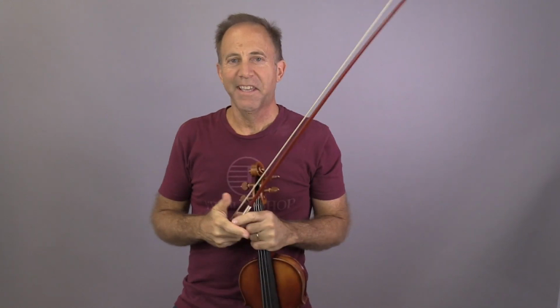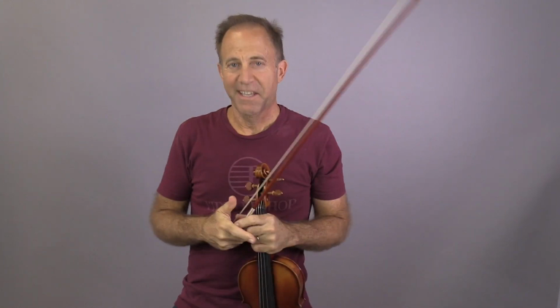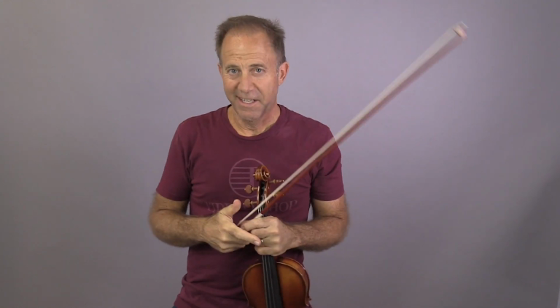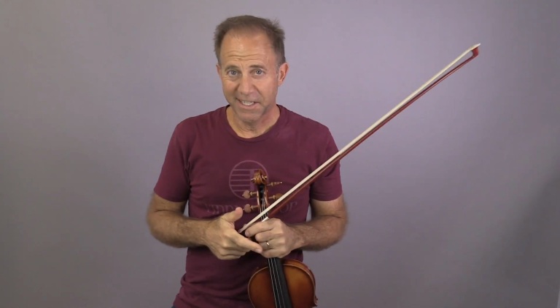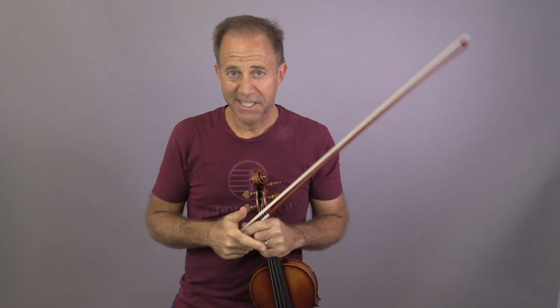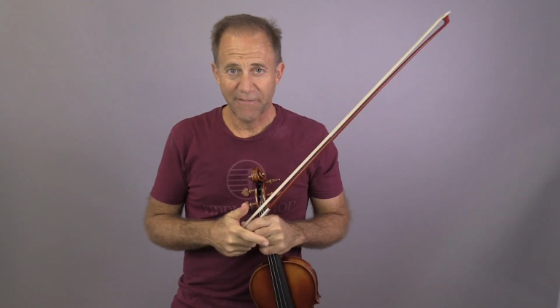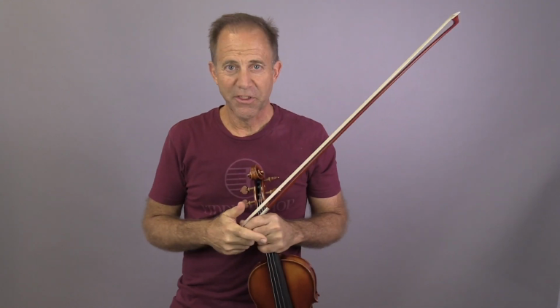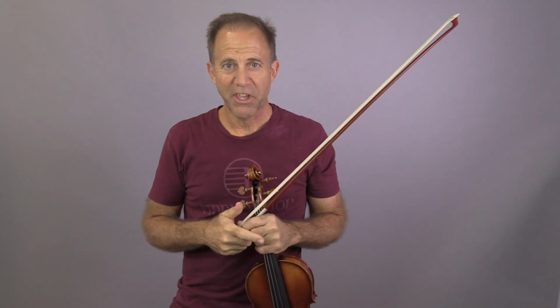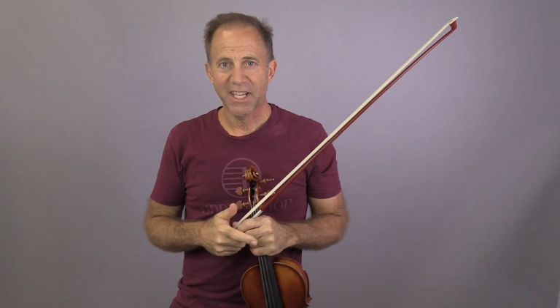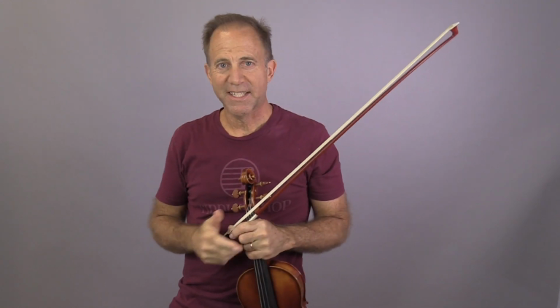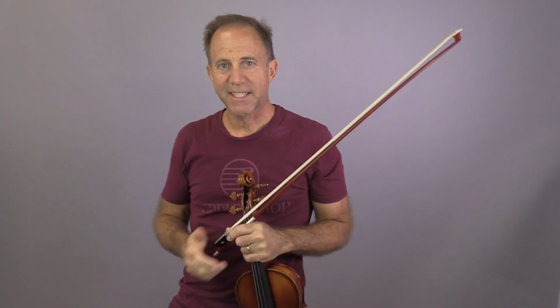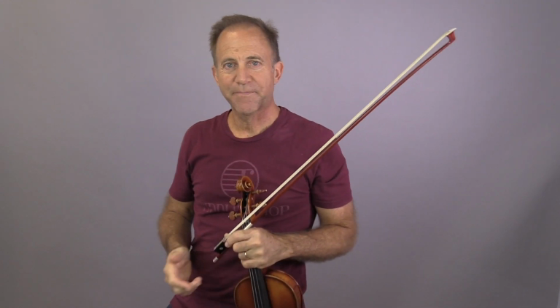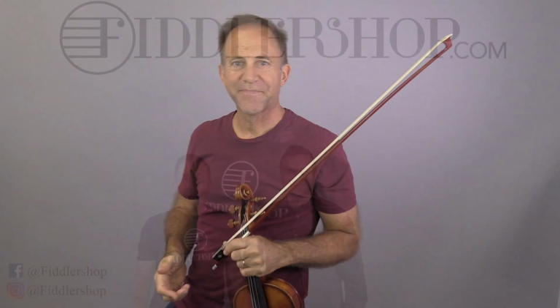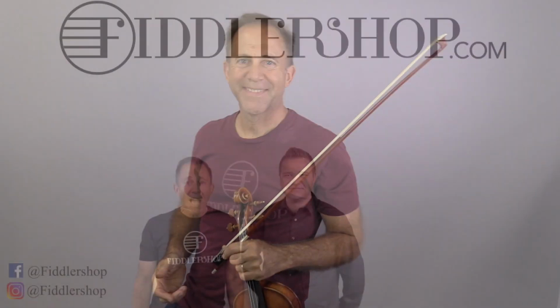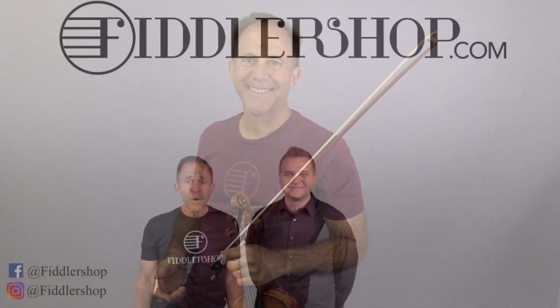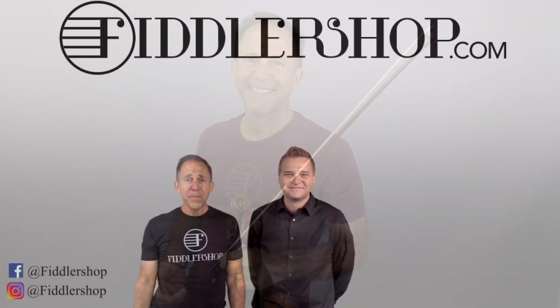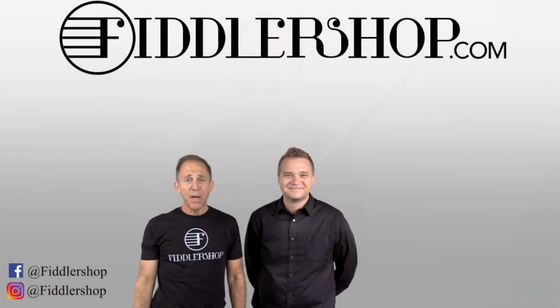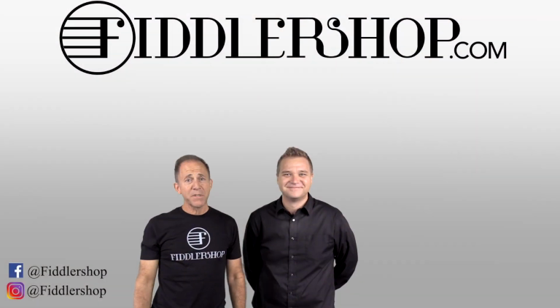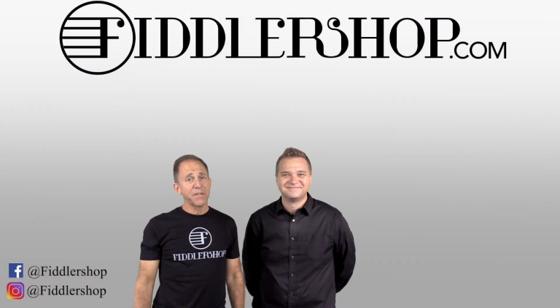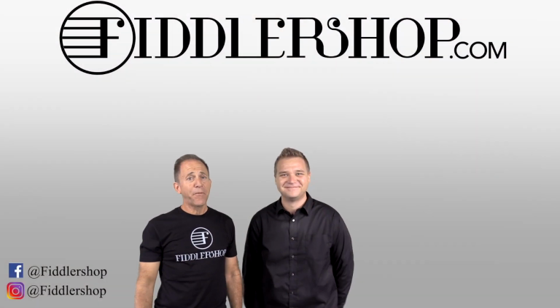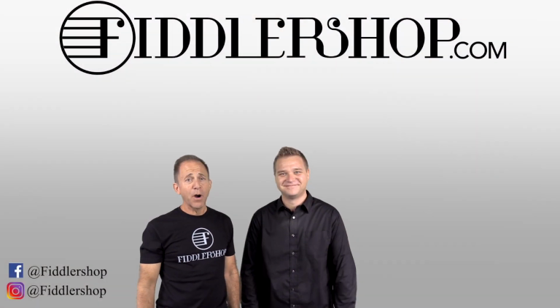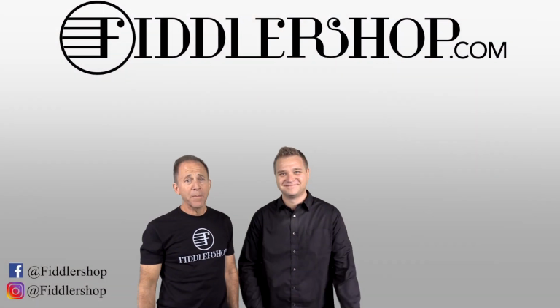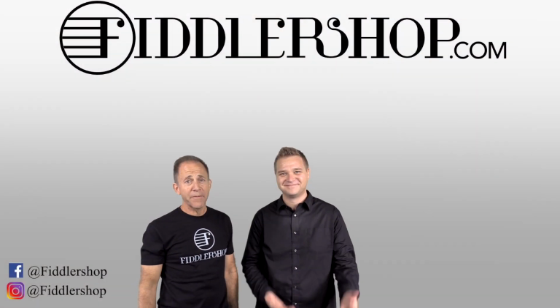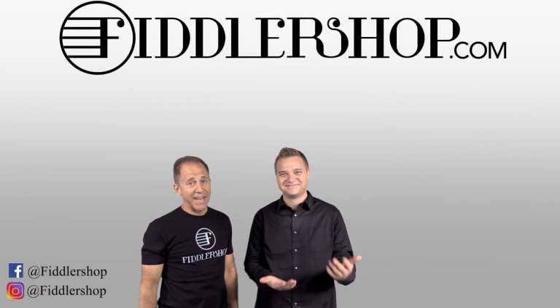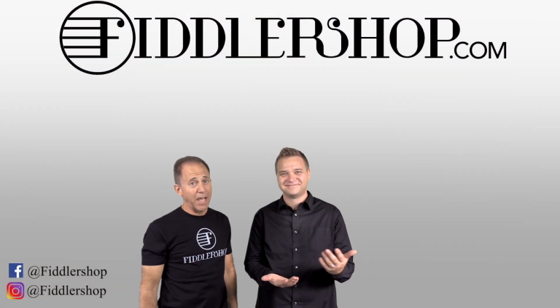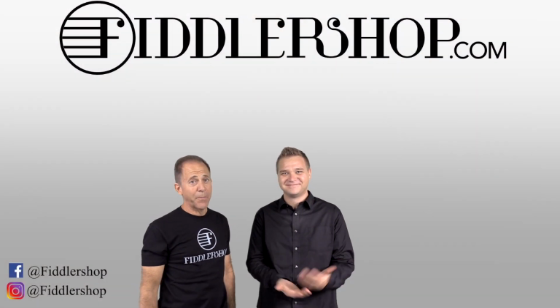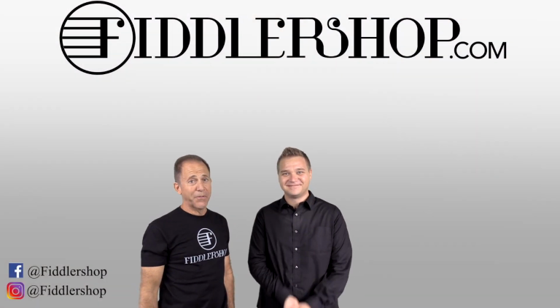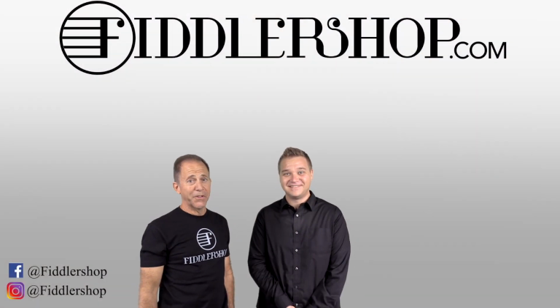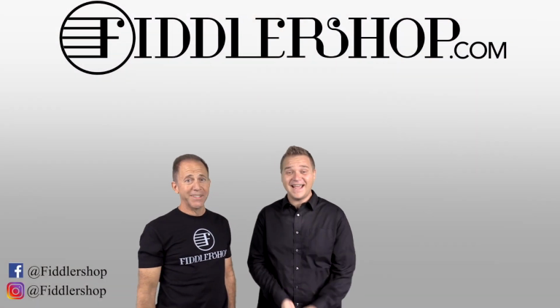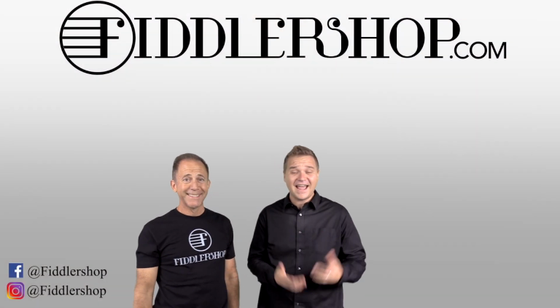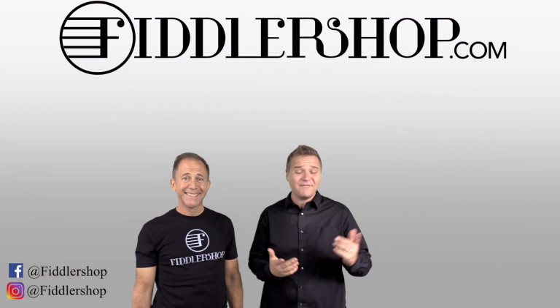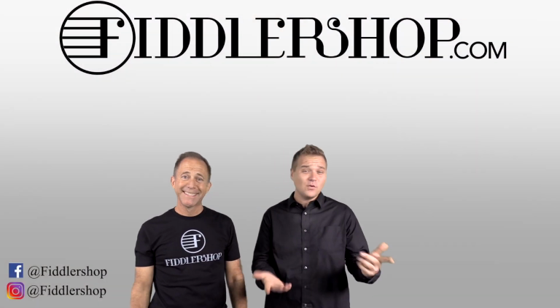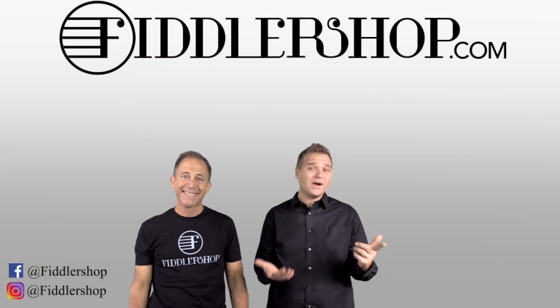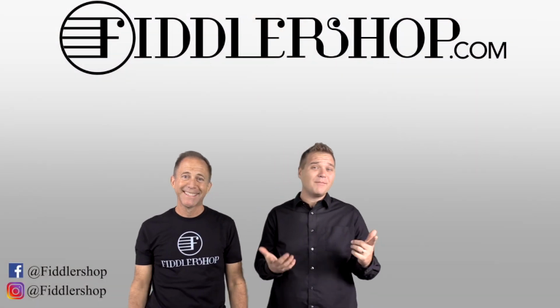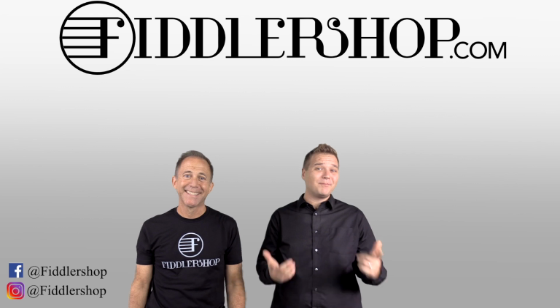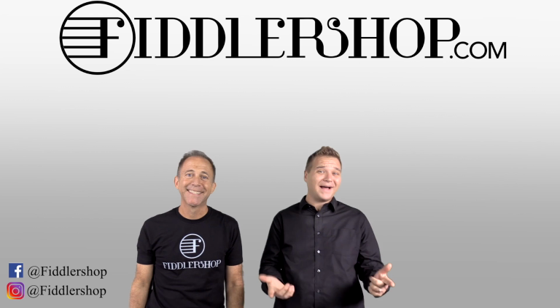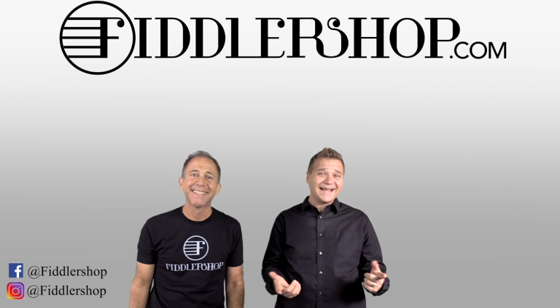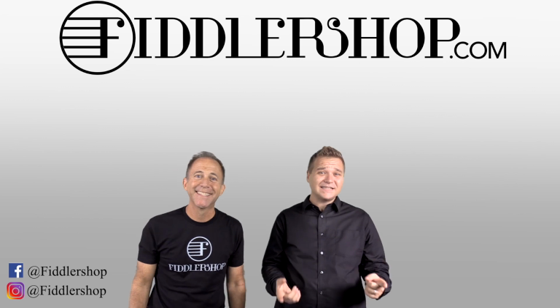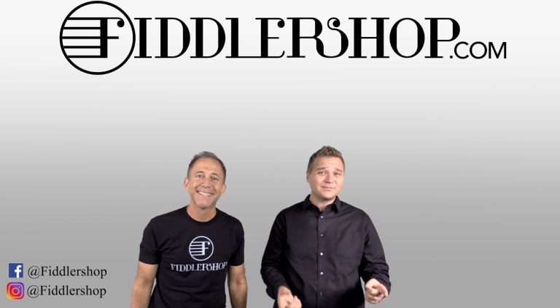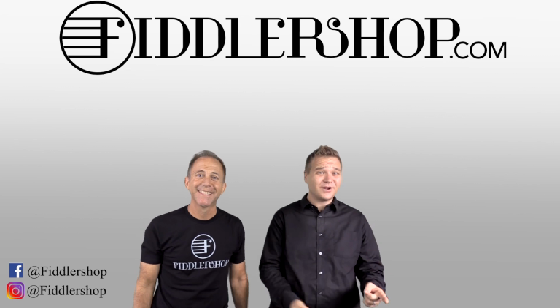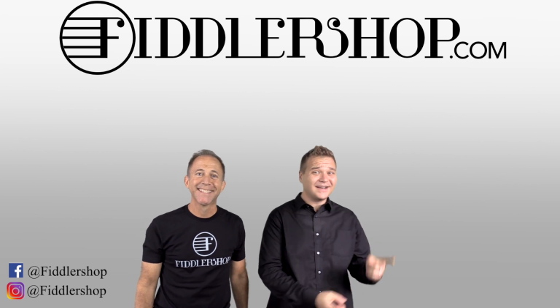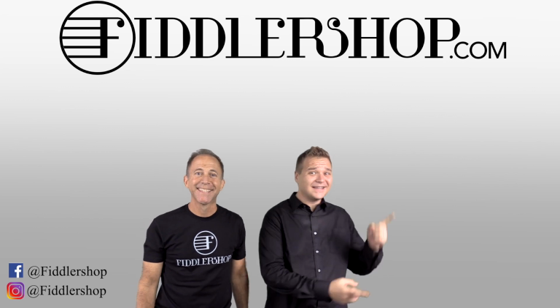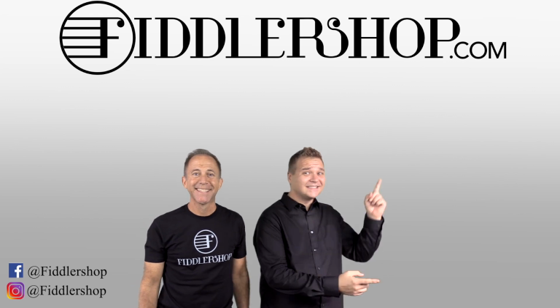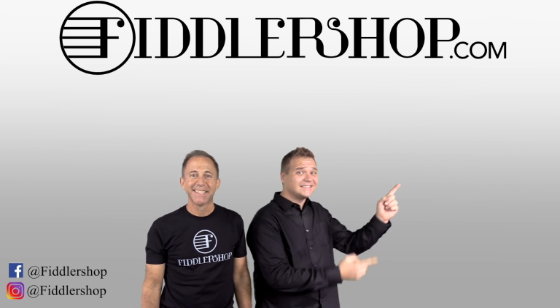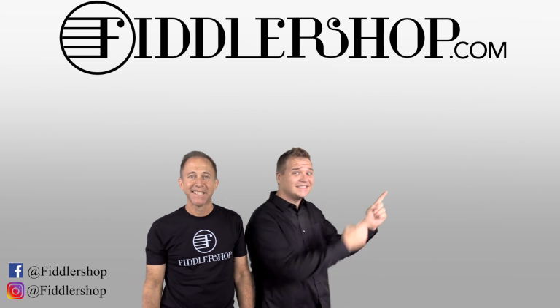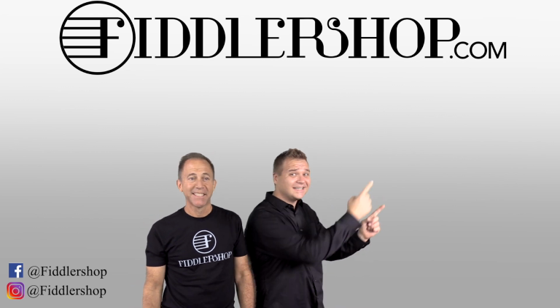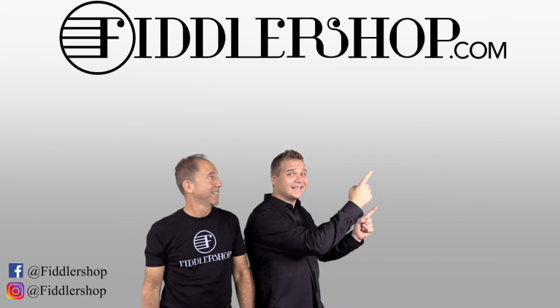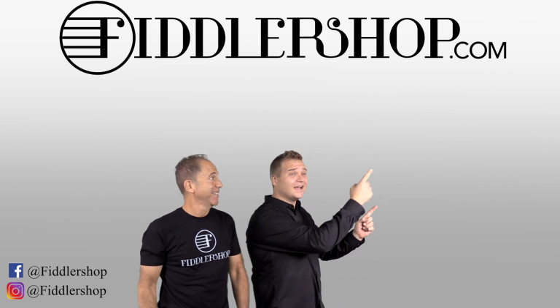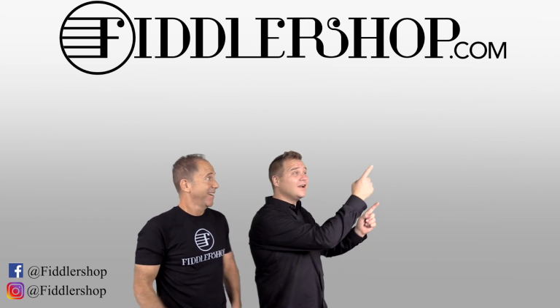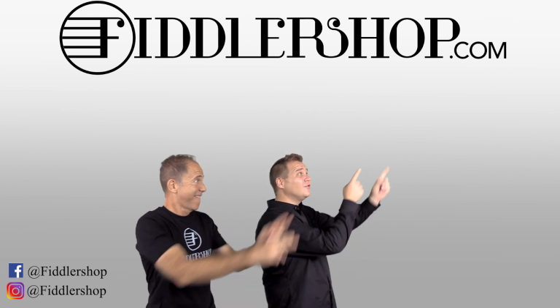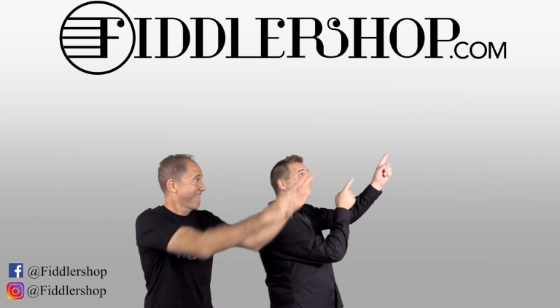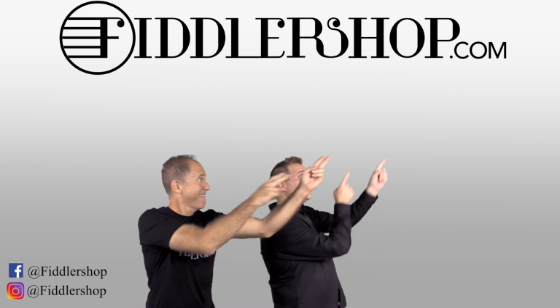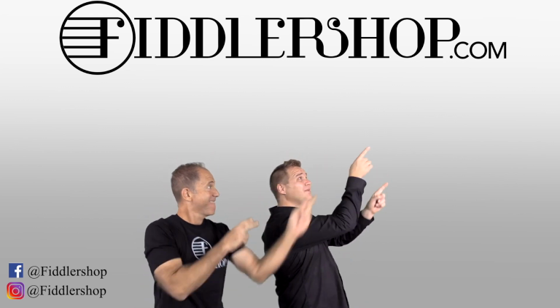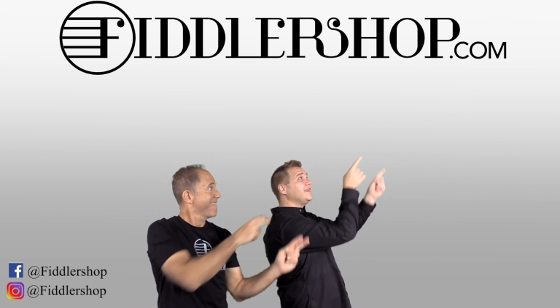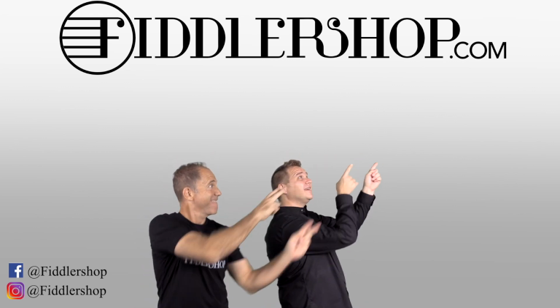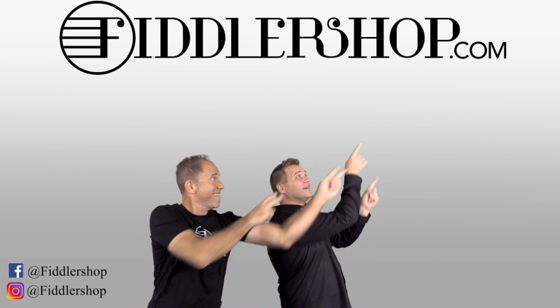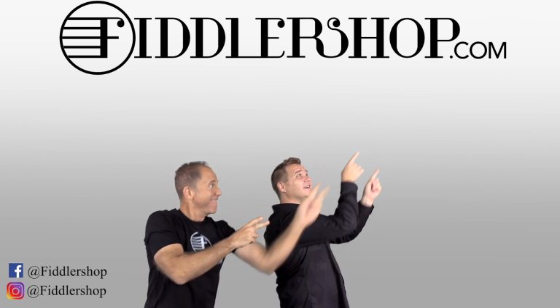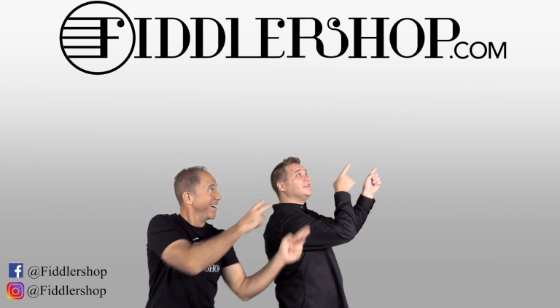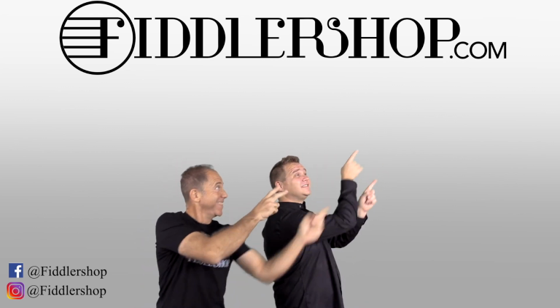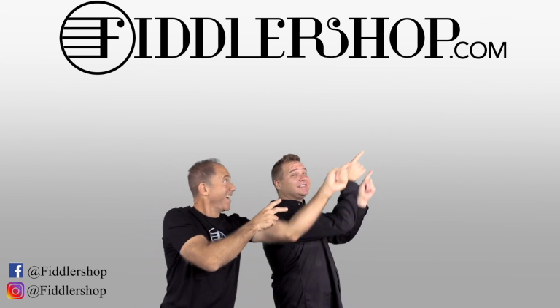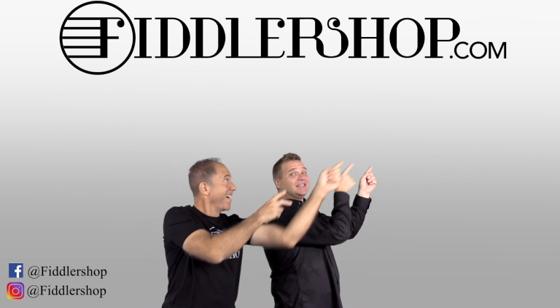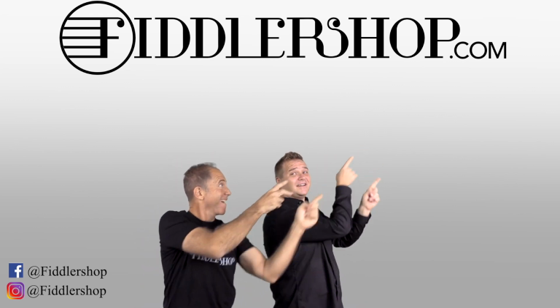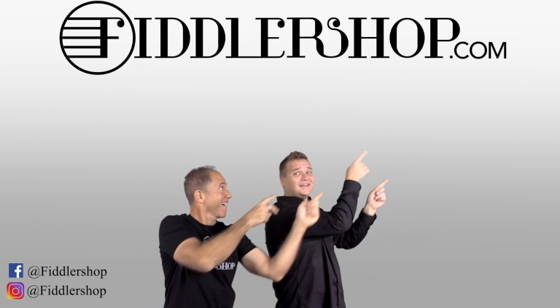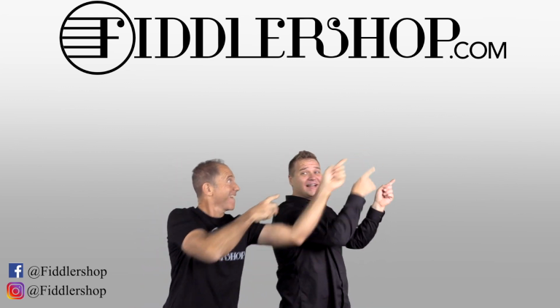Let us have your thoughts. I hope that was informative and helpful. If you want to buy this product, just click right up here. Right there. Do it.